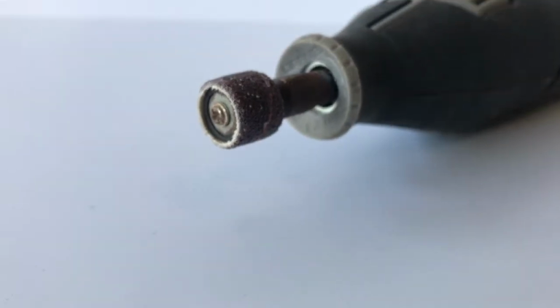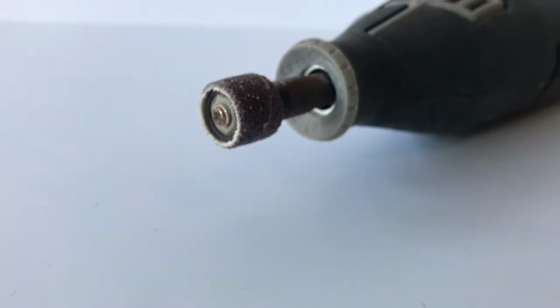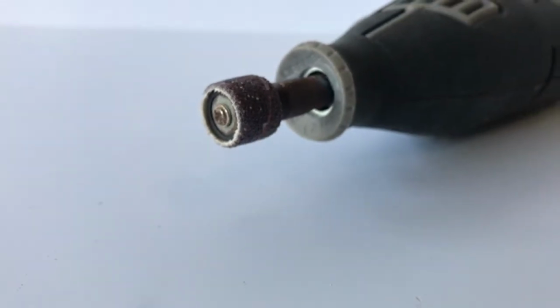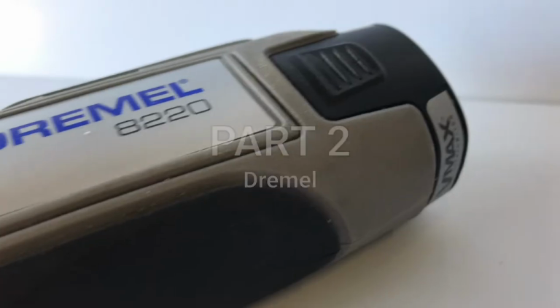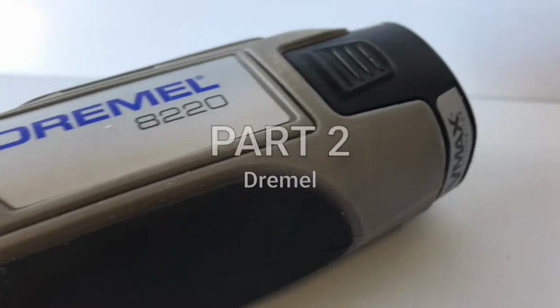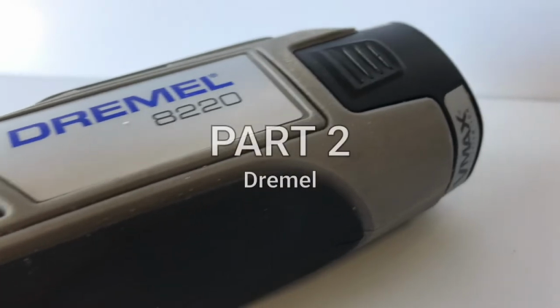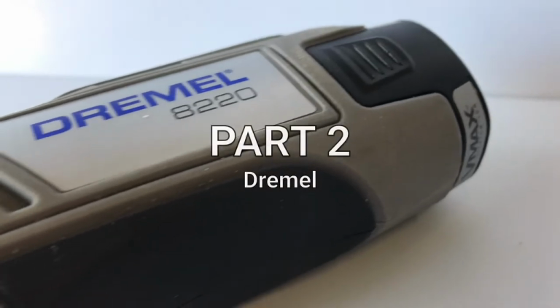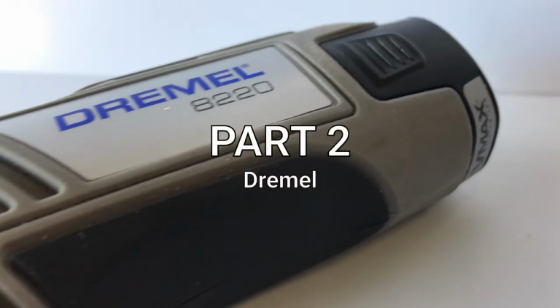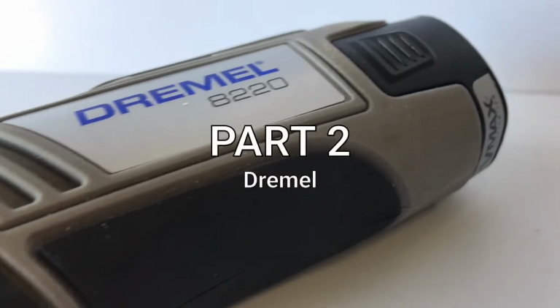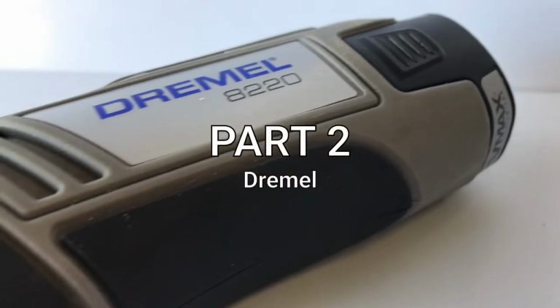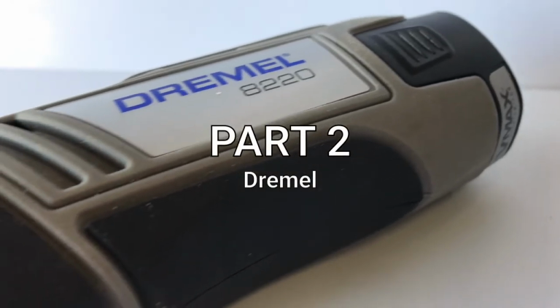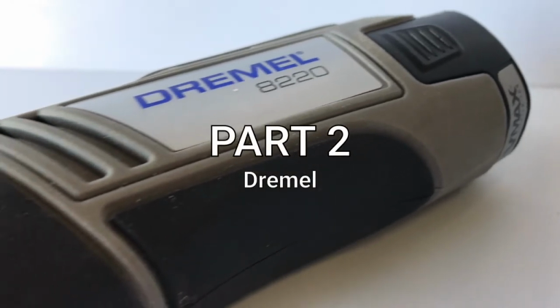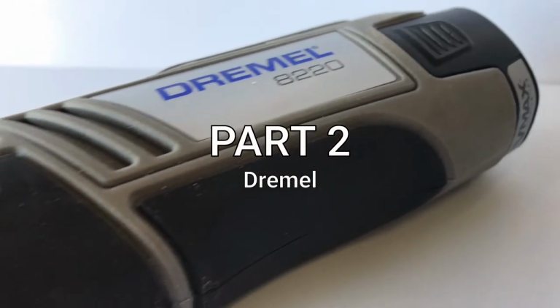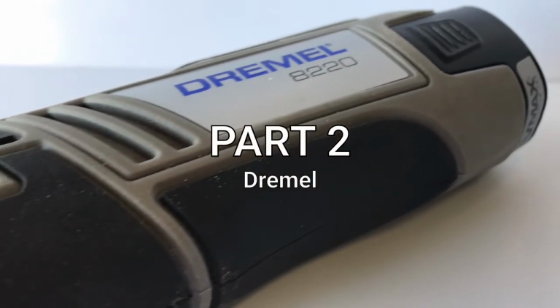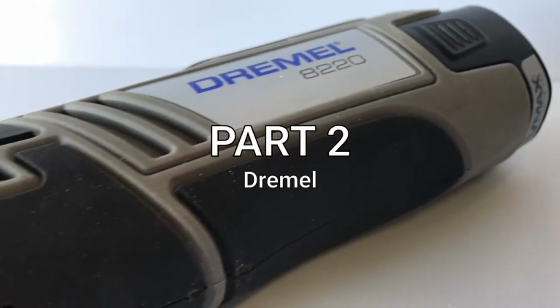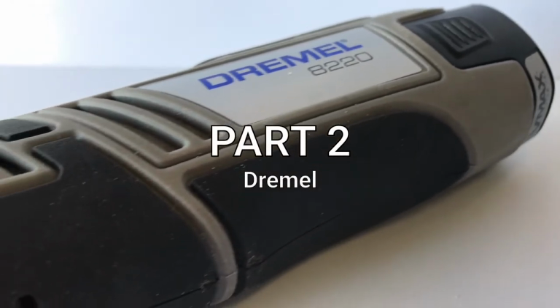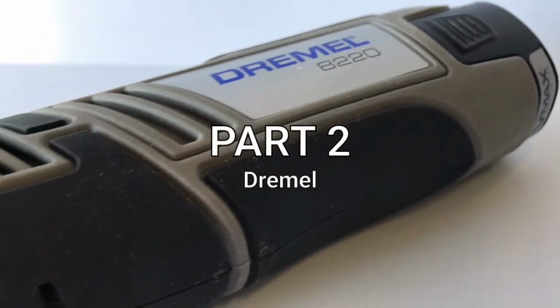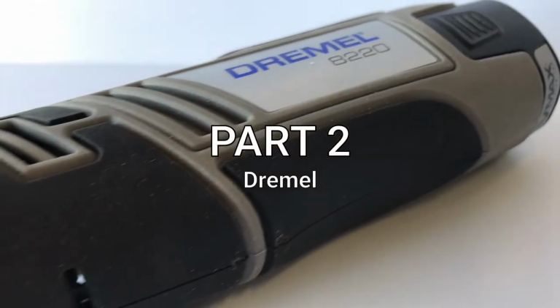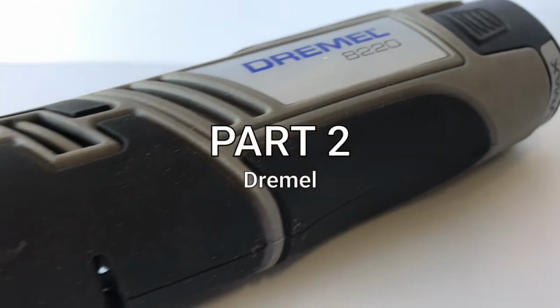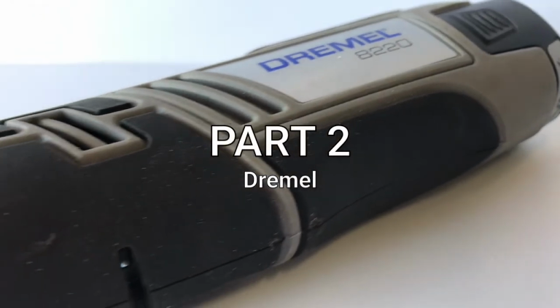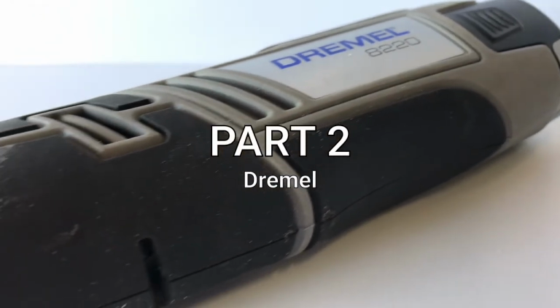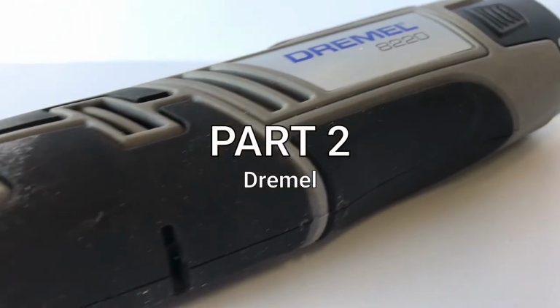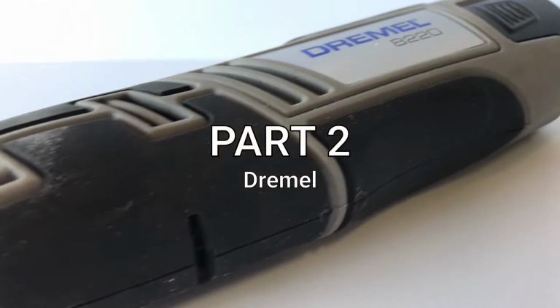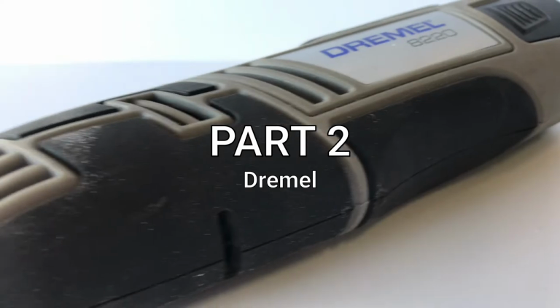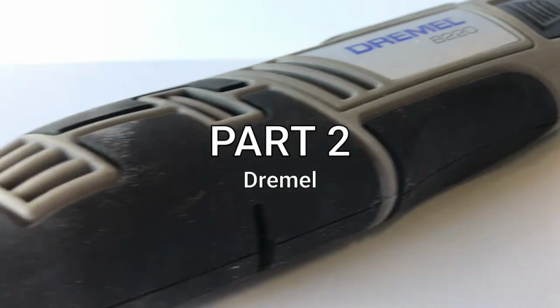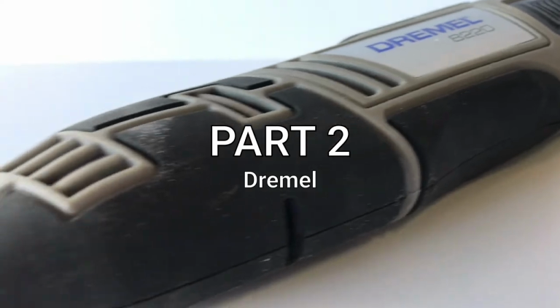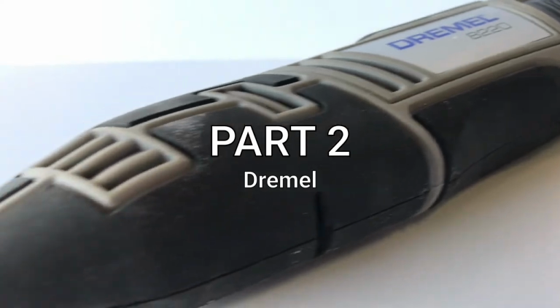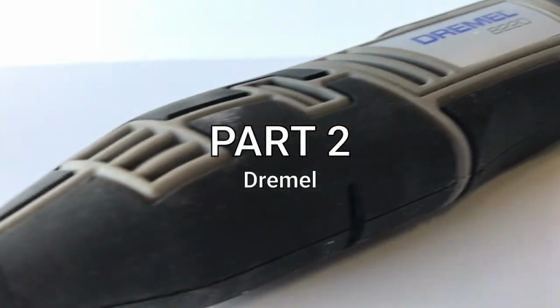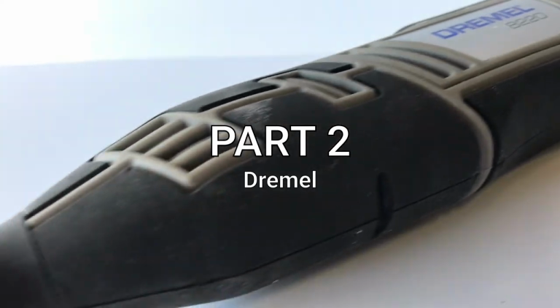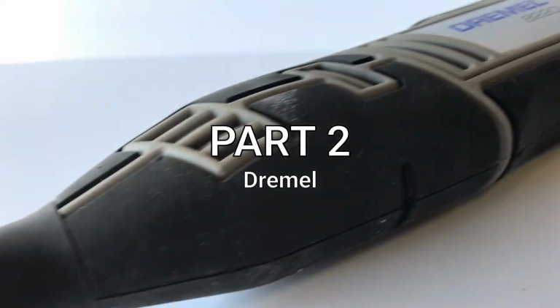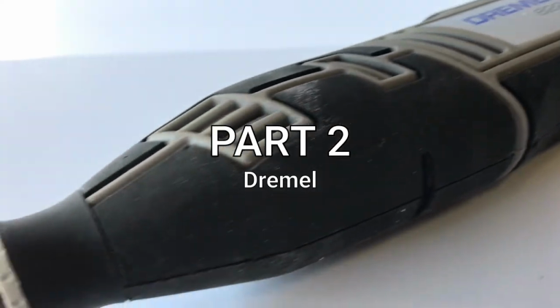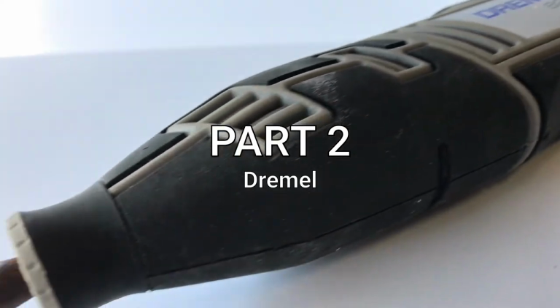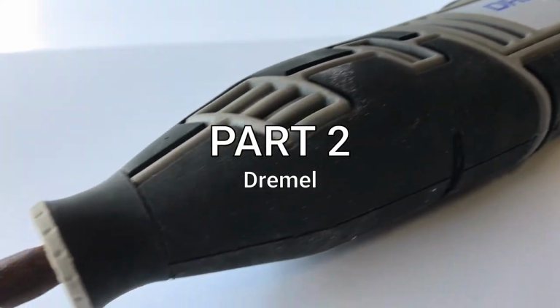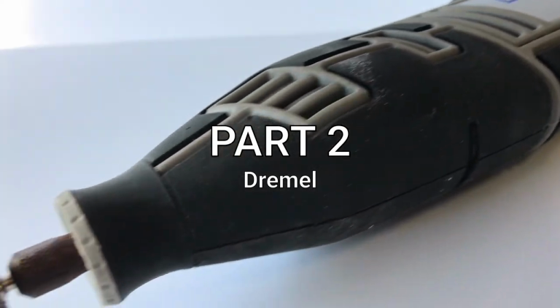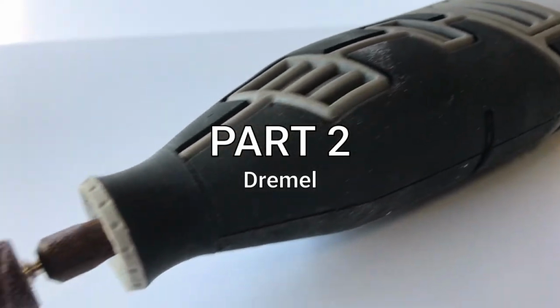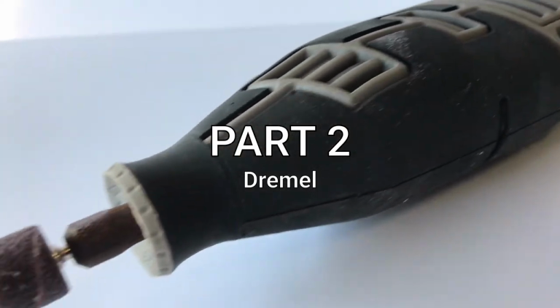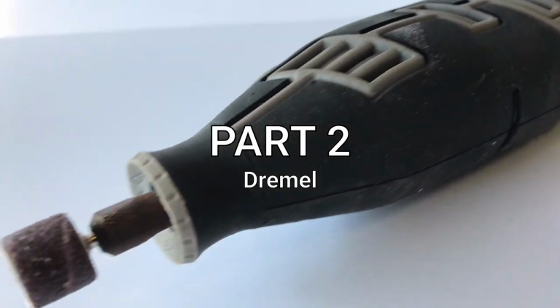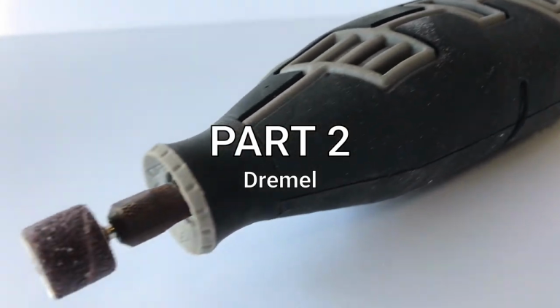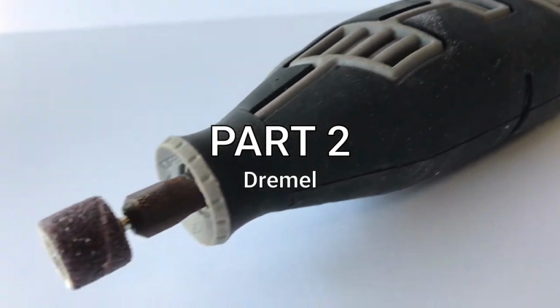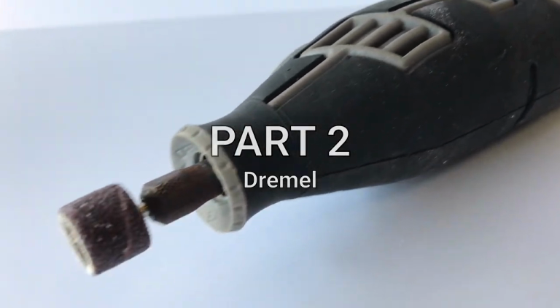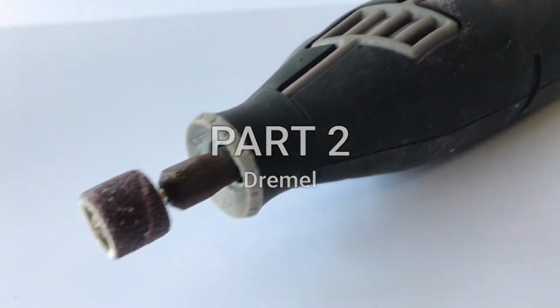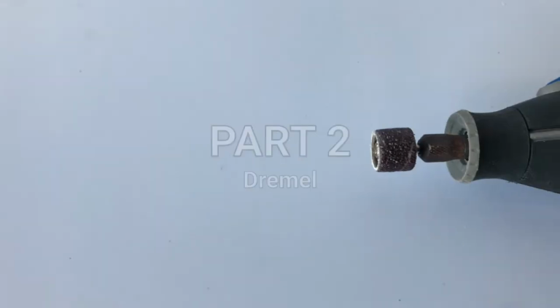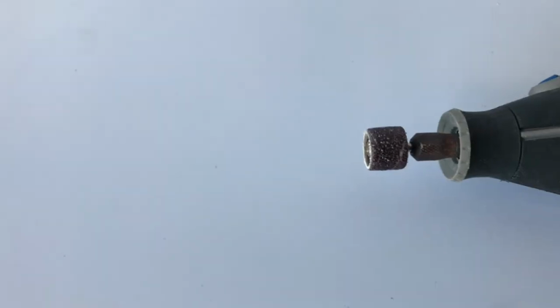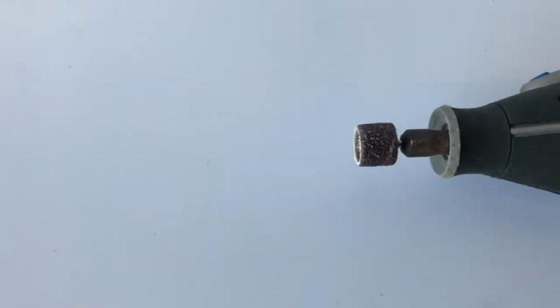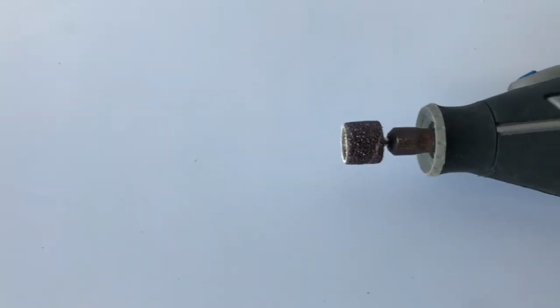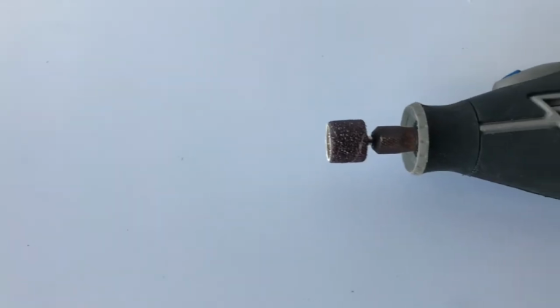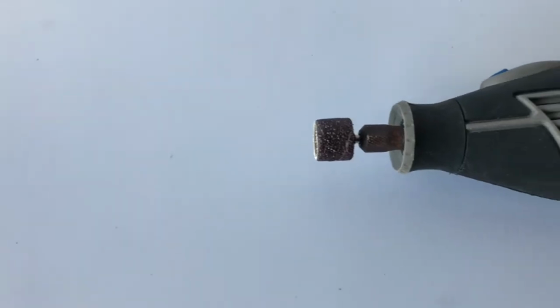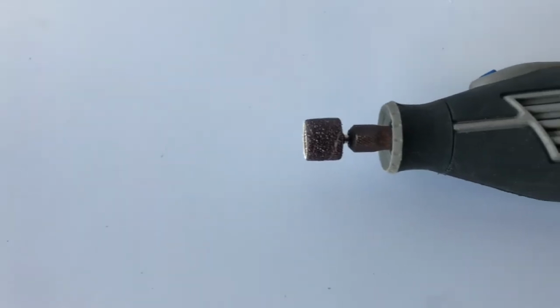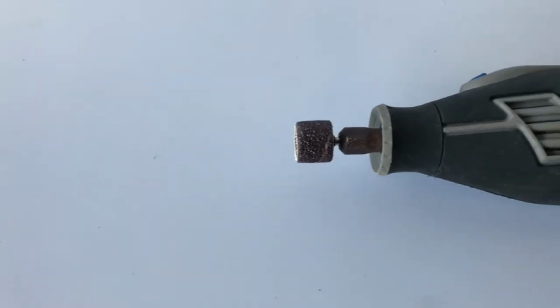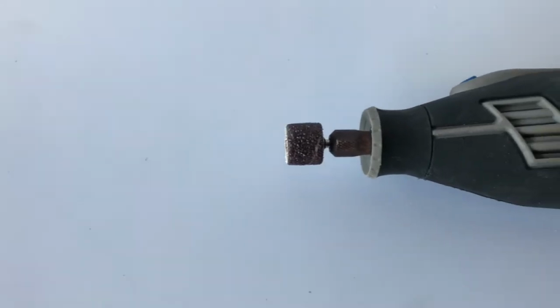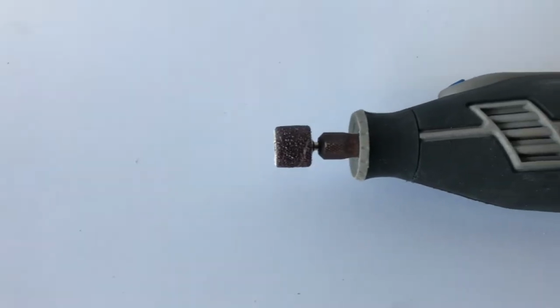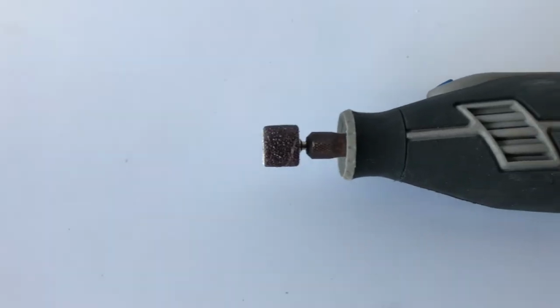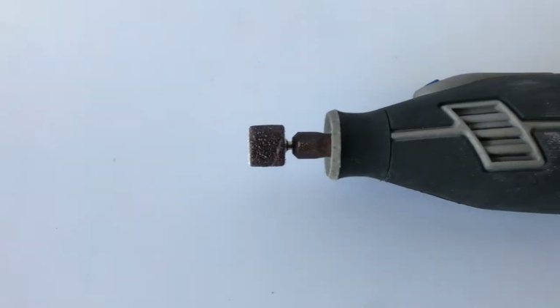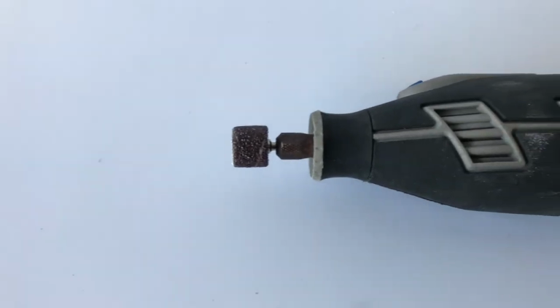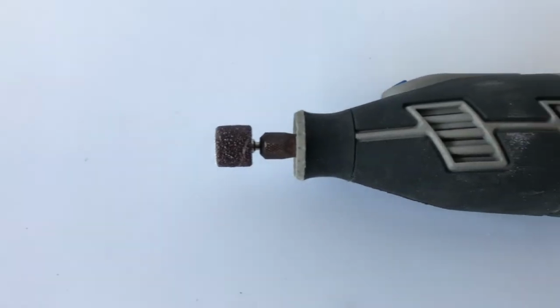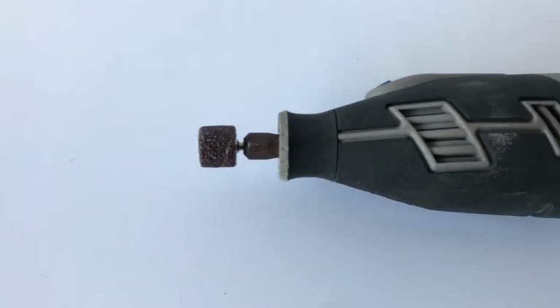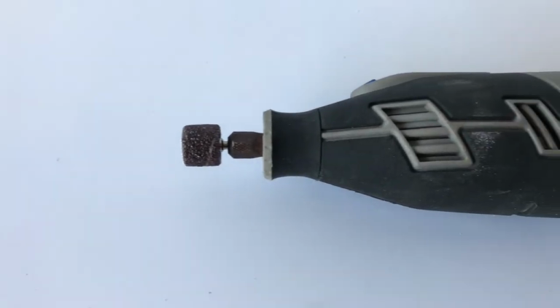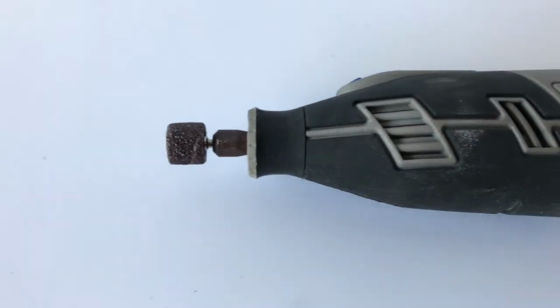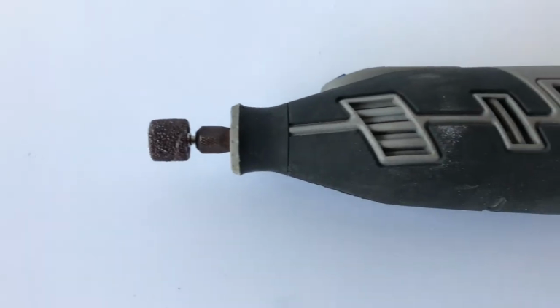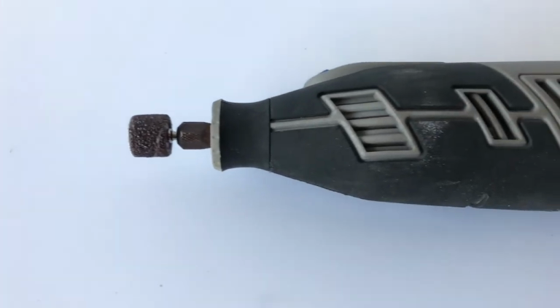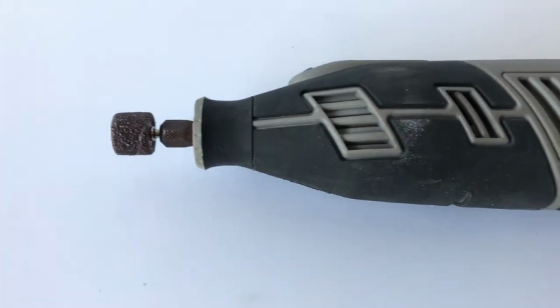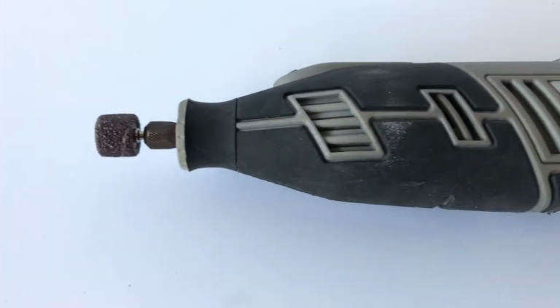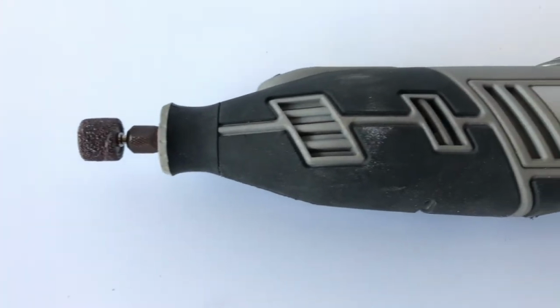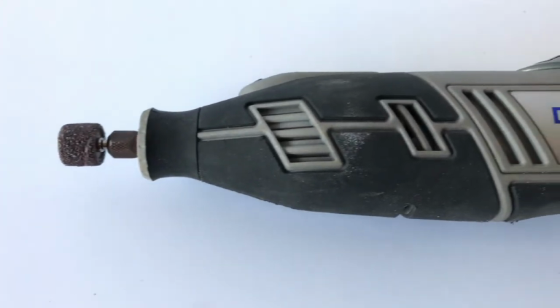Using a dremel we can create custom shapes and rounded corners. Be sure to hold the dremel firmly and use a steady speed.